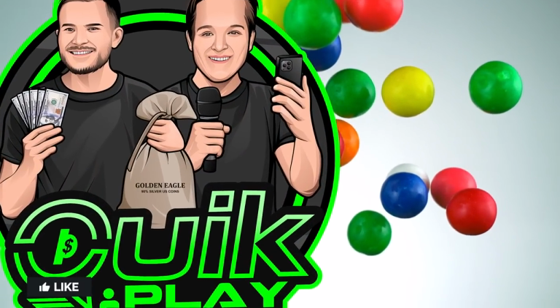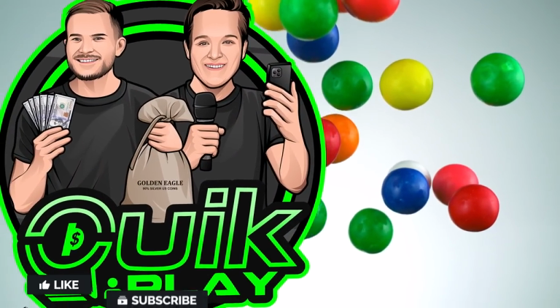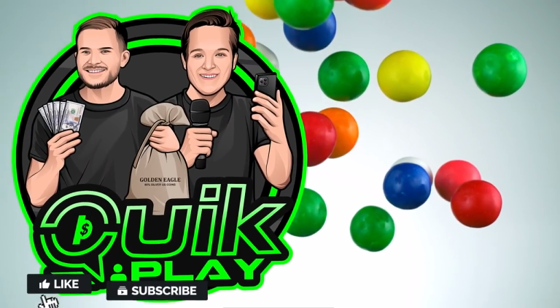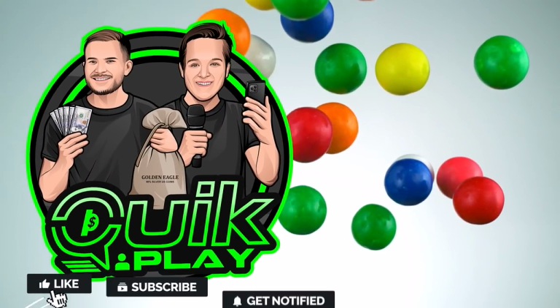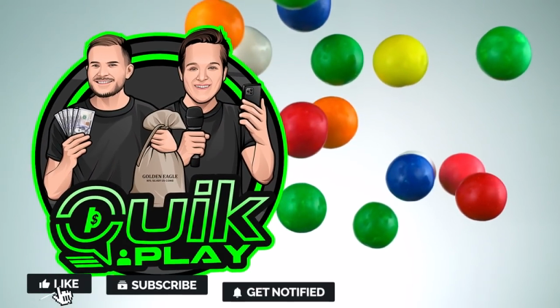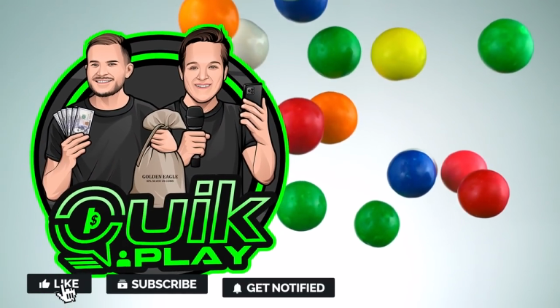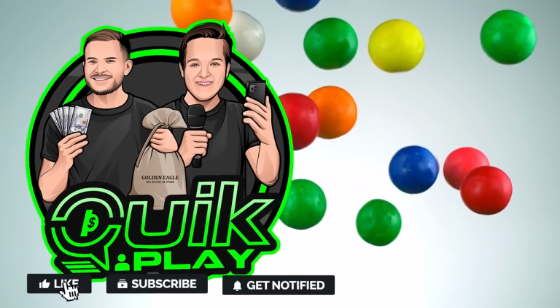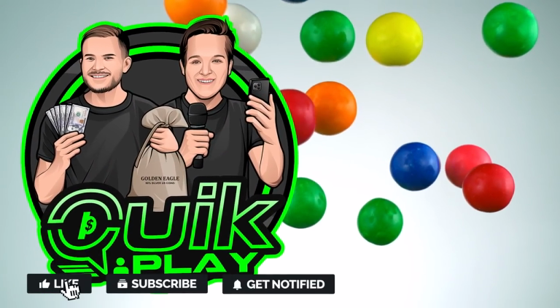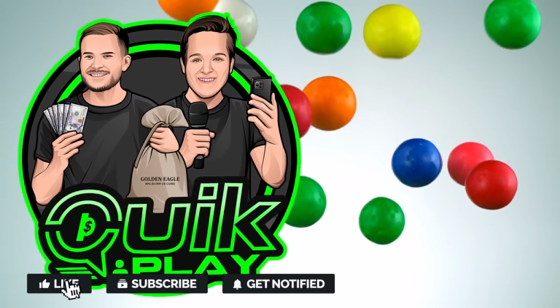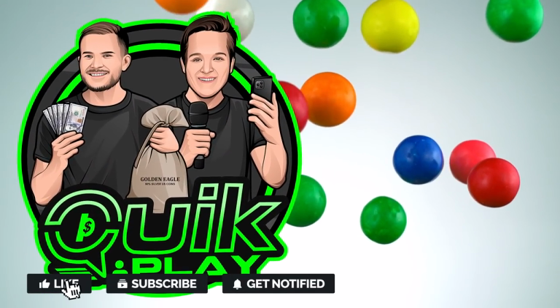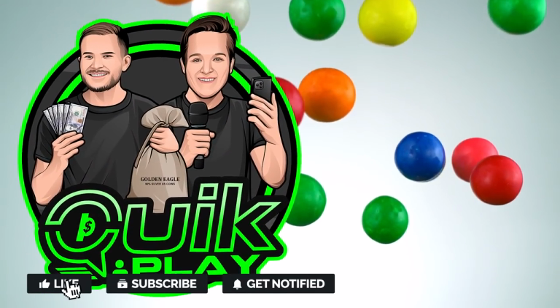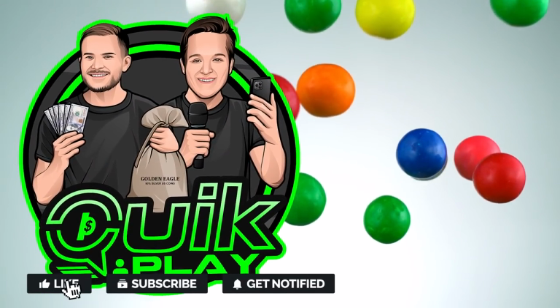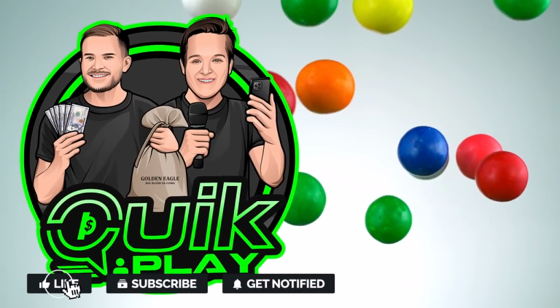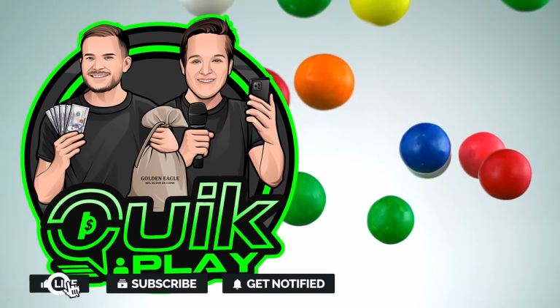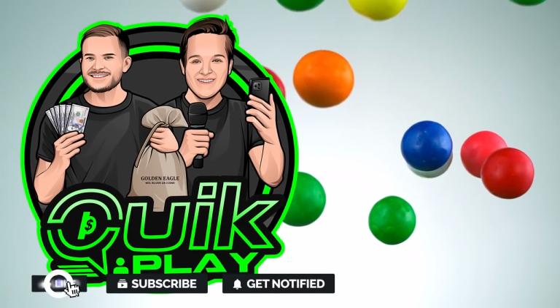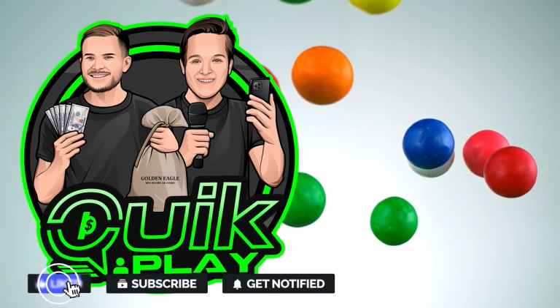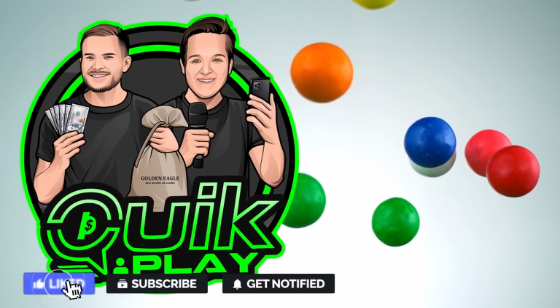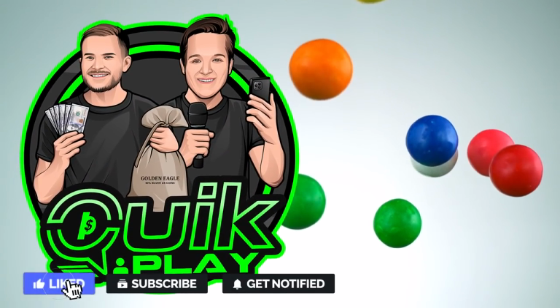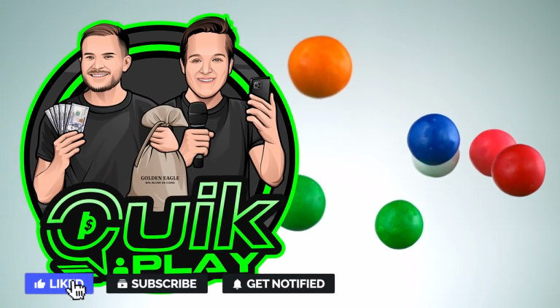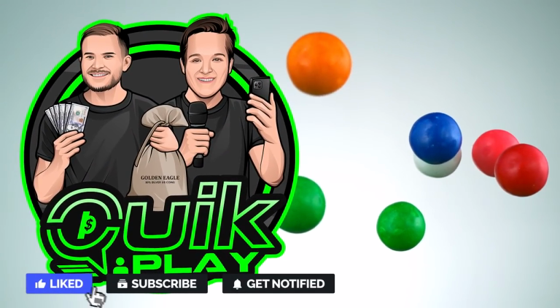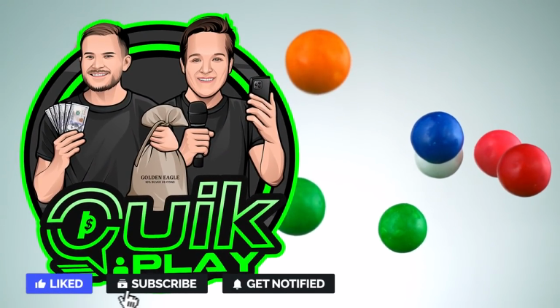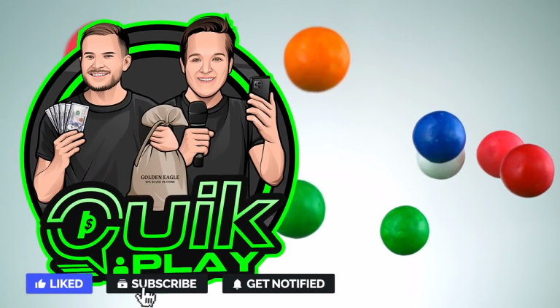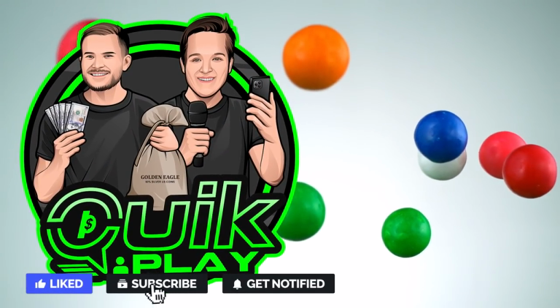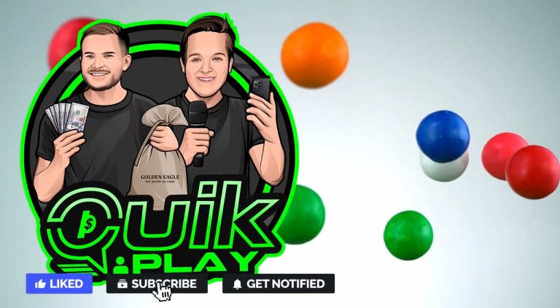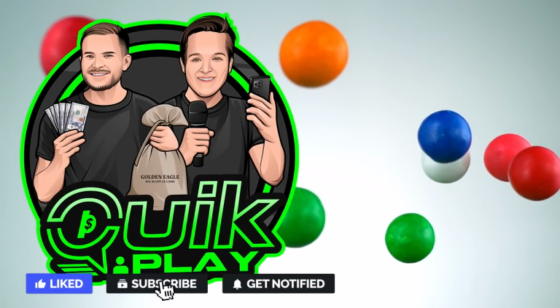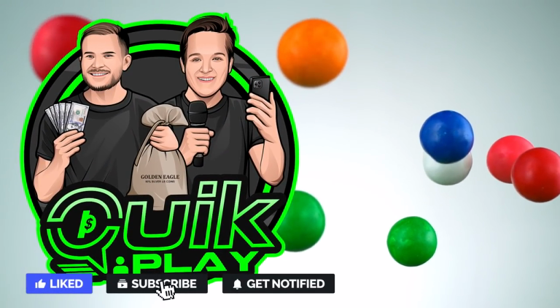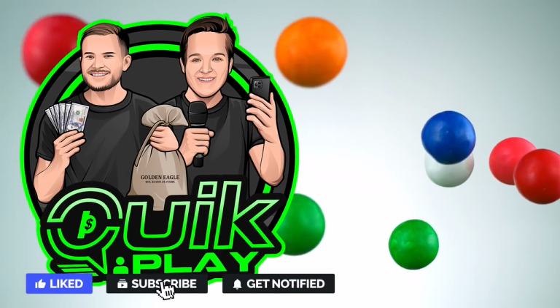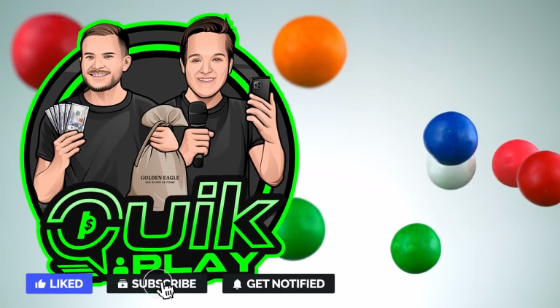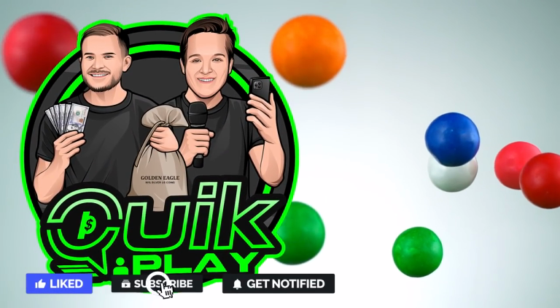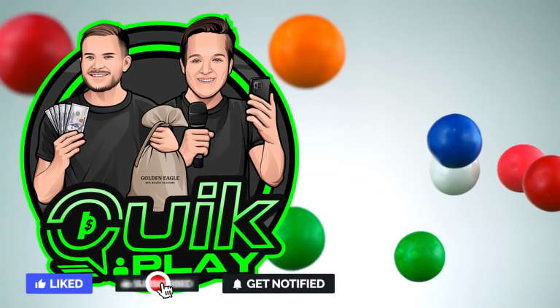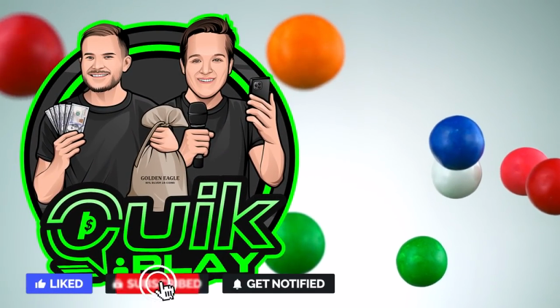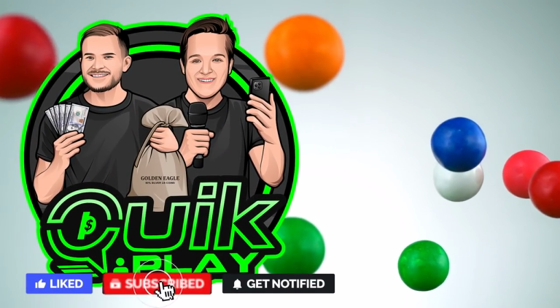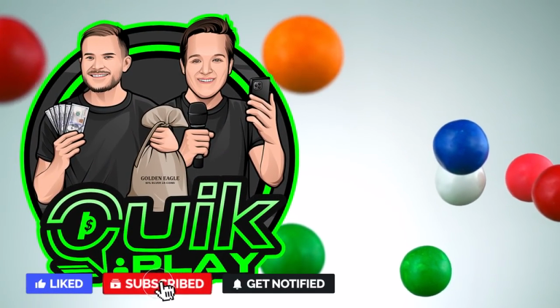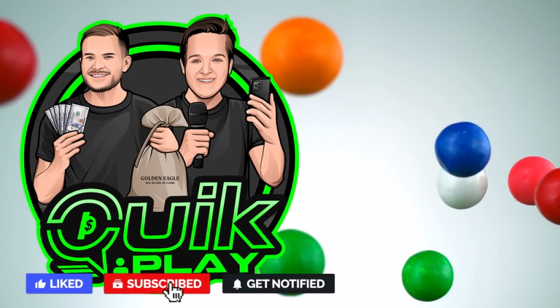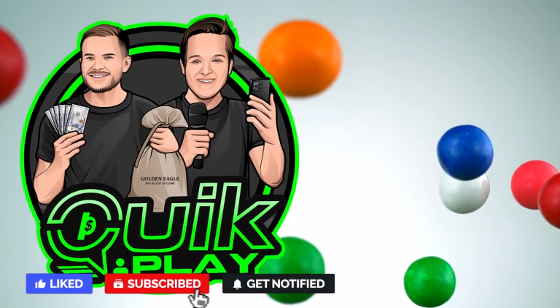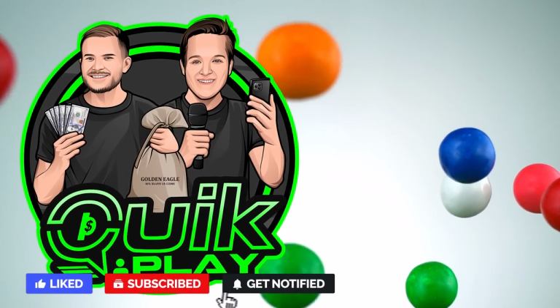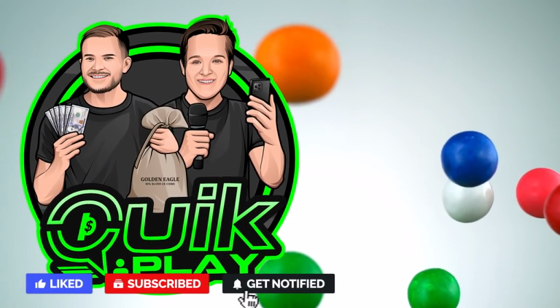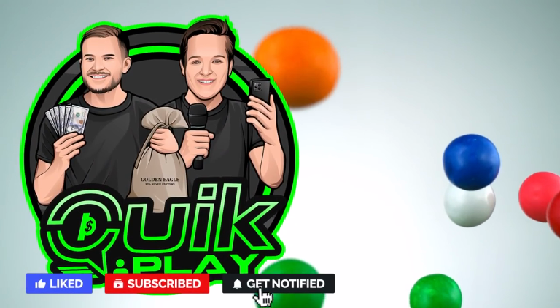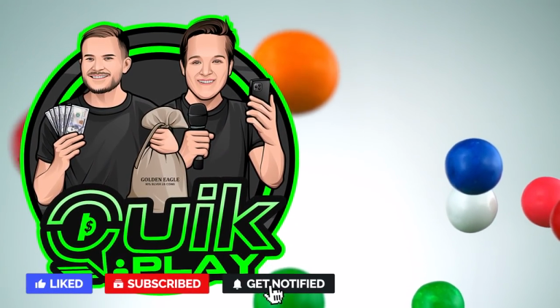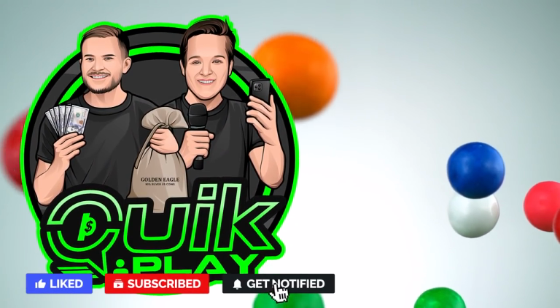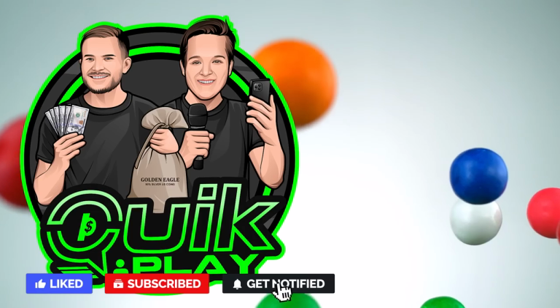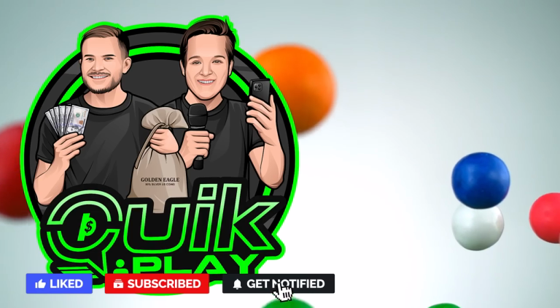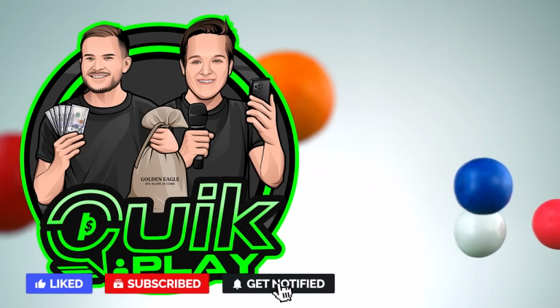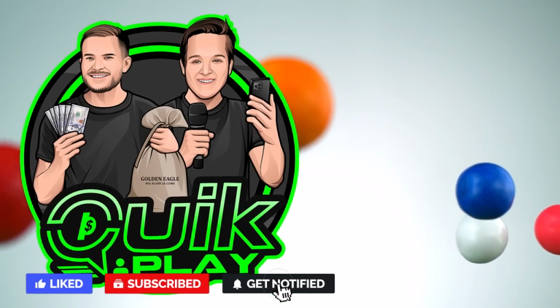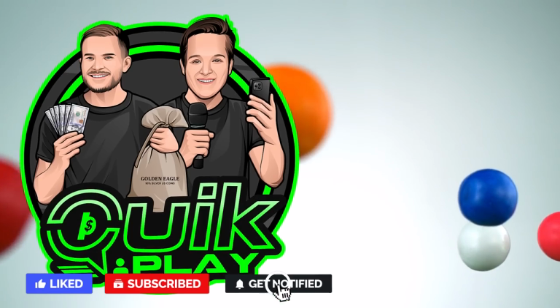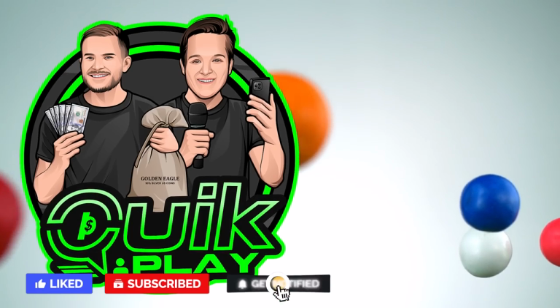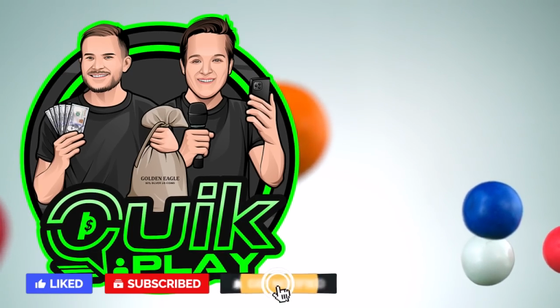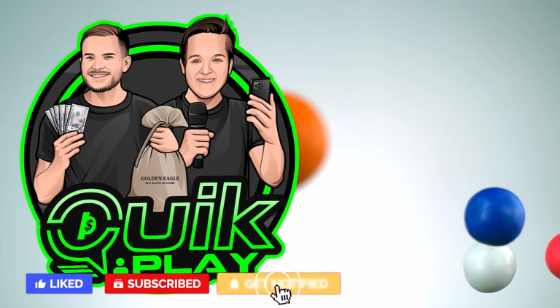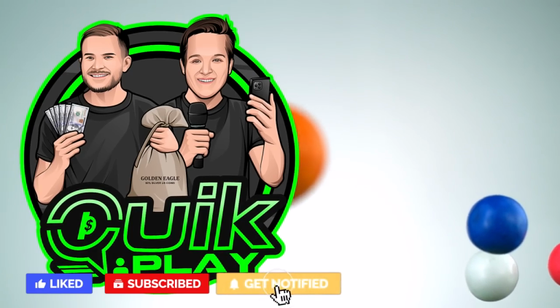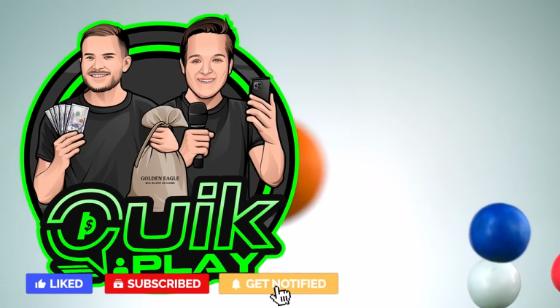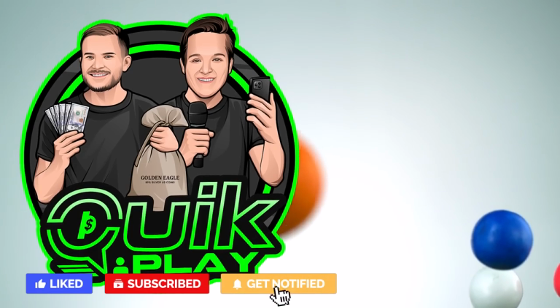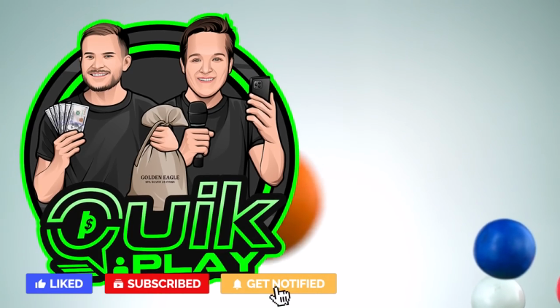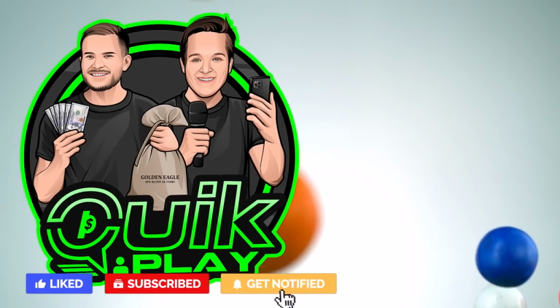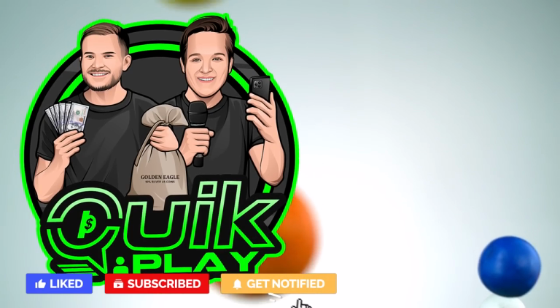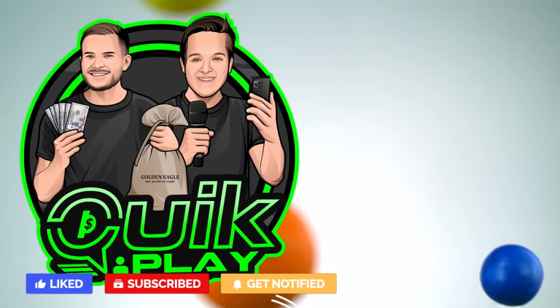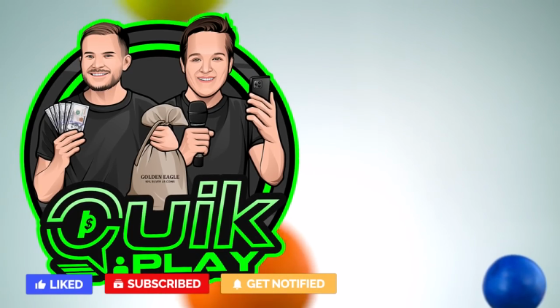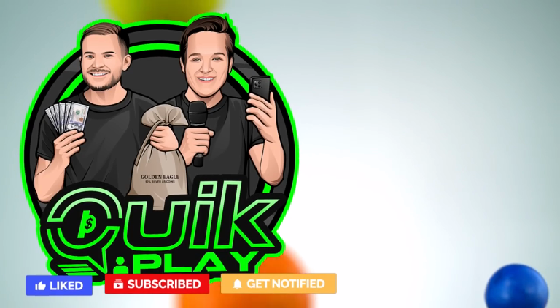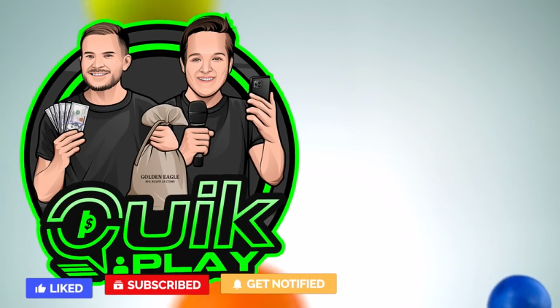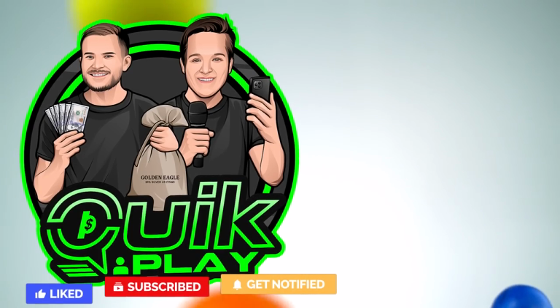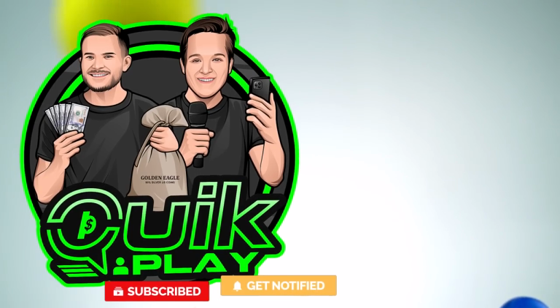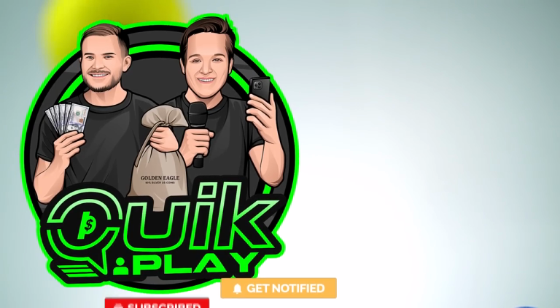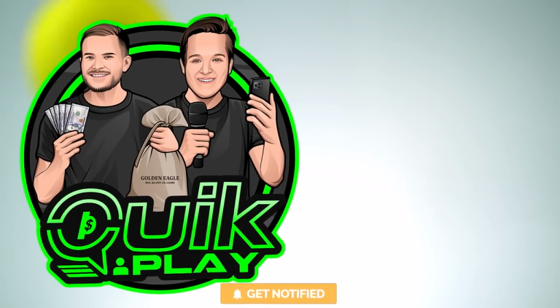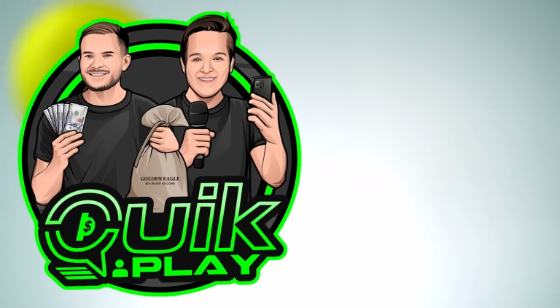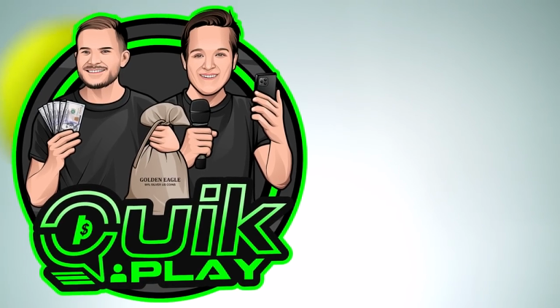Thank you guys so much for watching. We hope you learned a thing or two and we'll see you real soon in the next one. Goodbye.